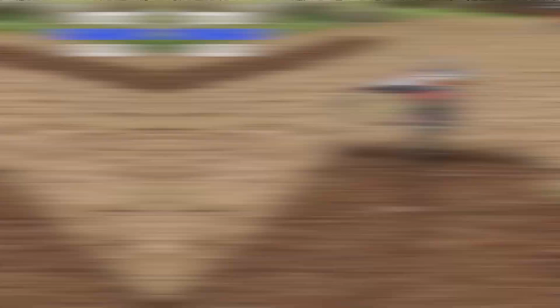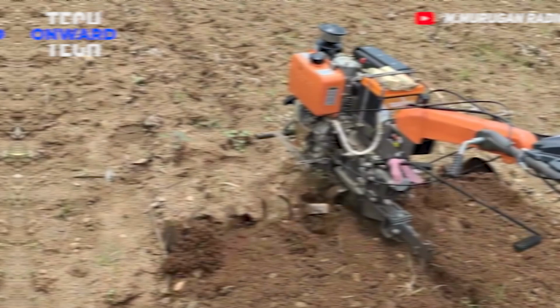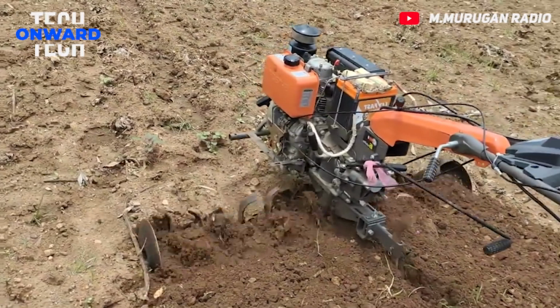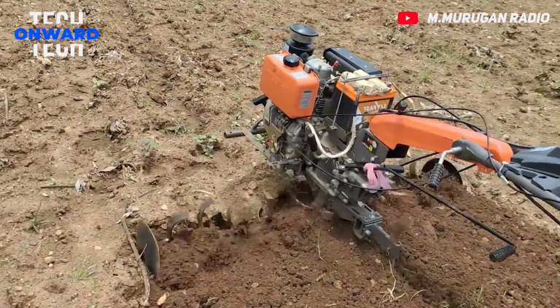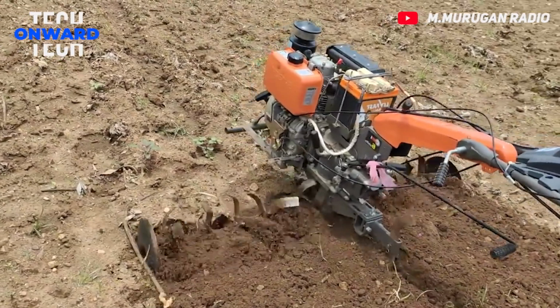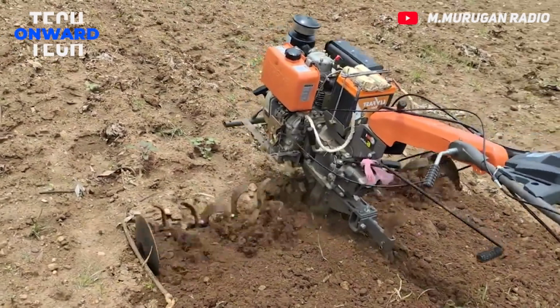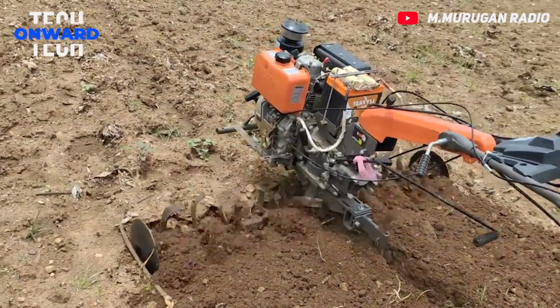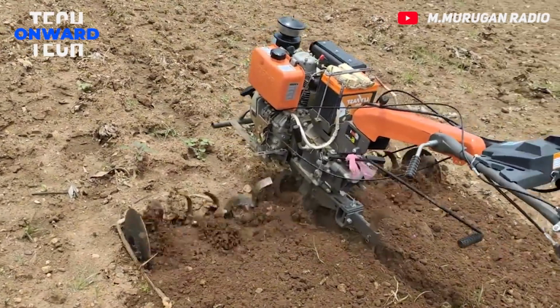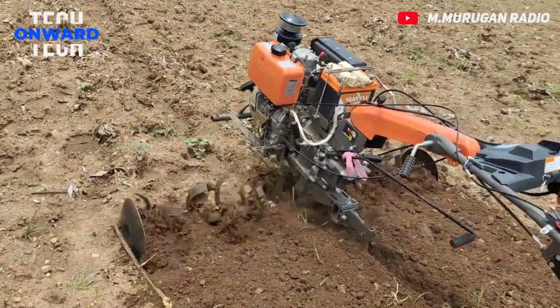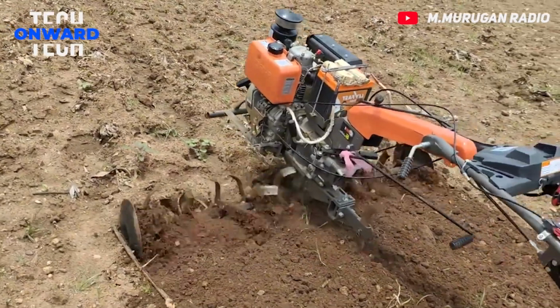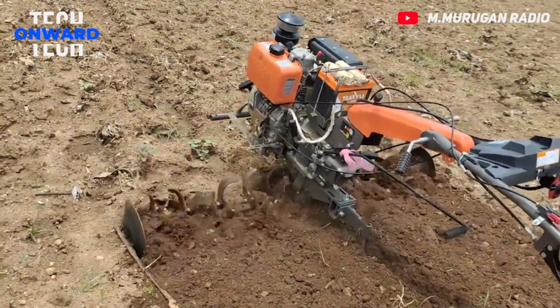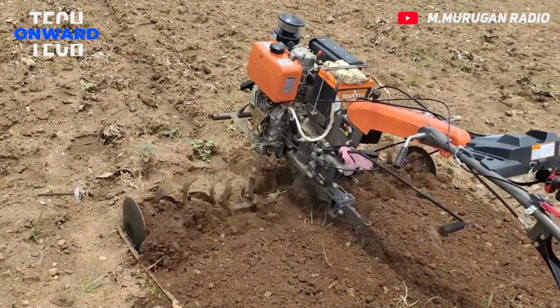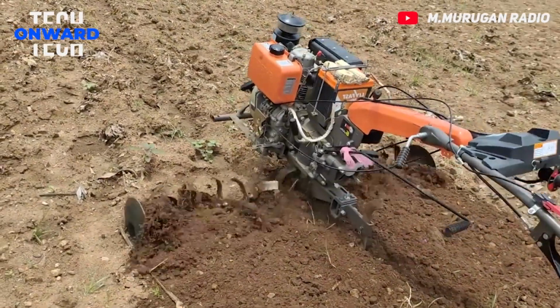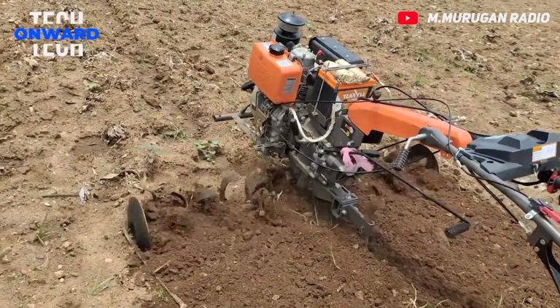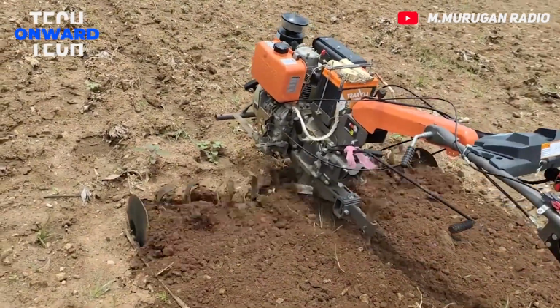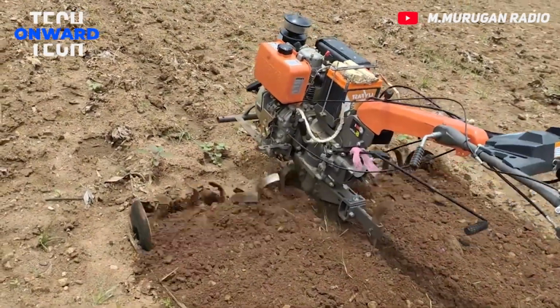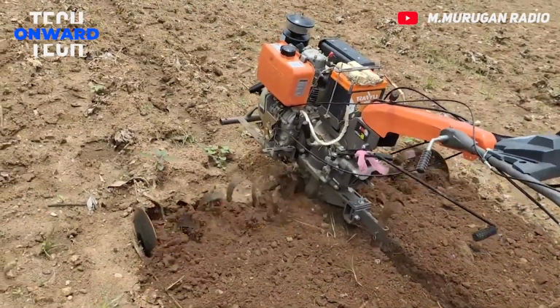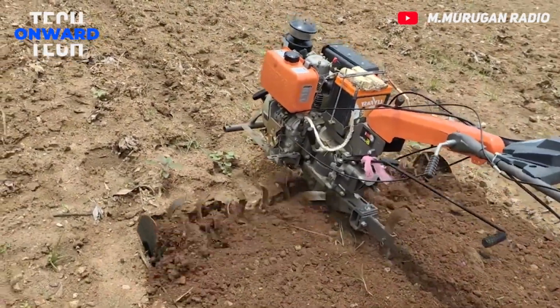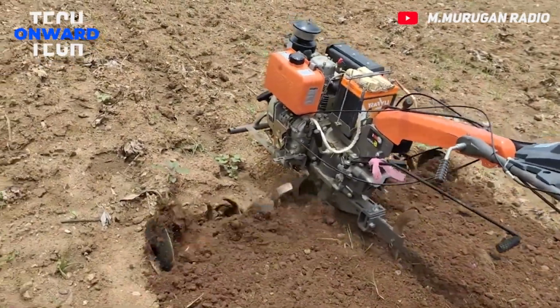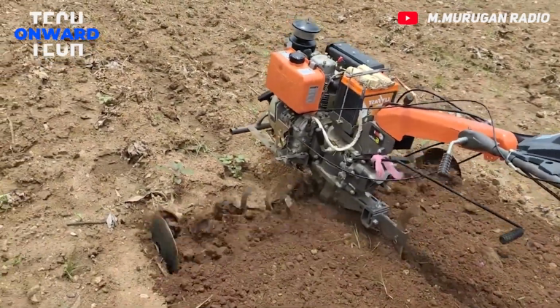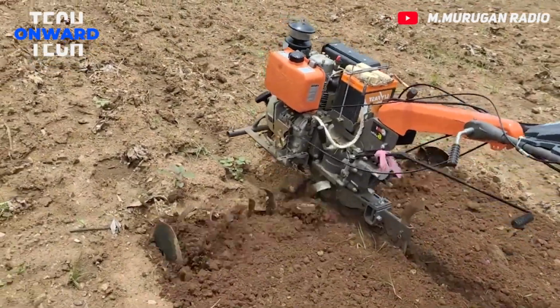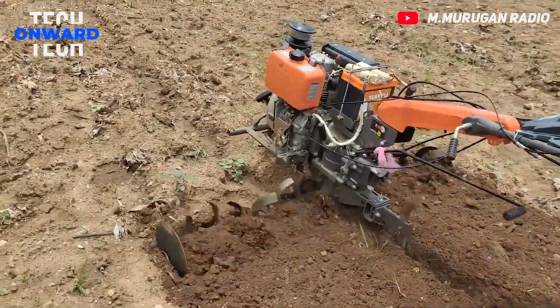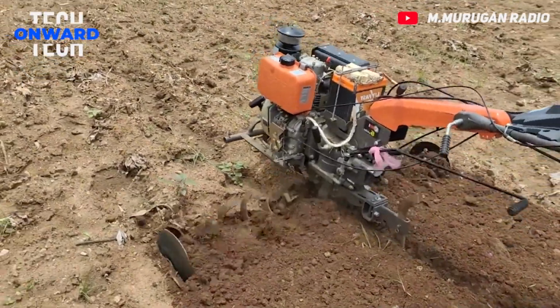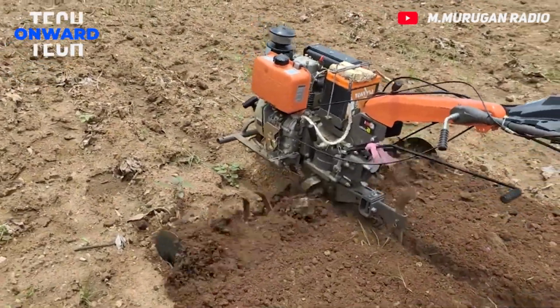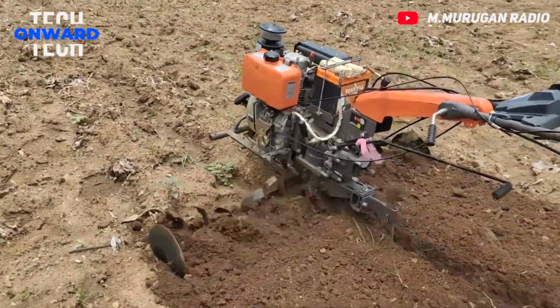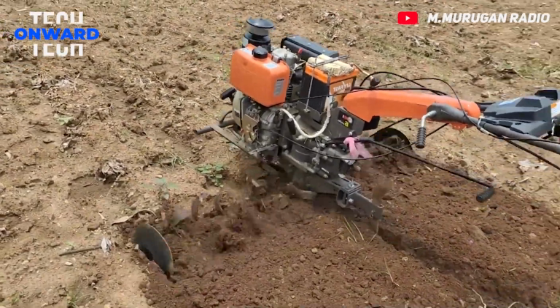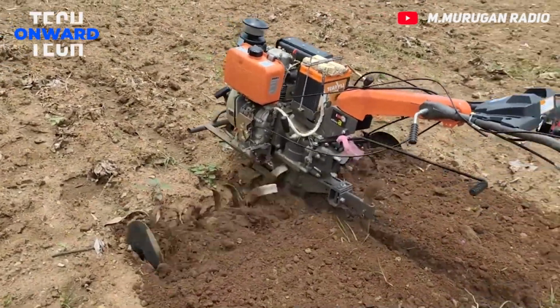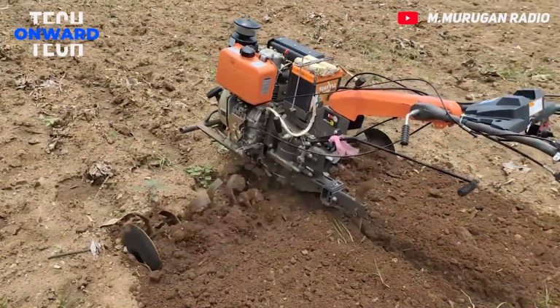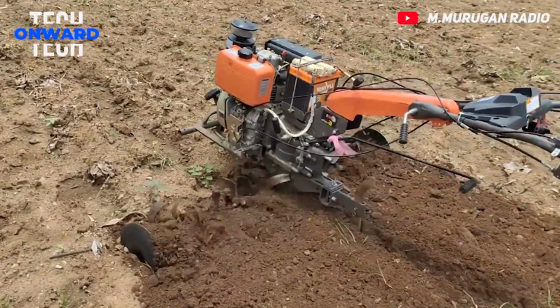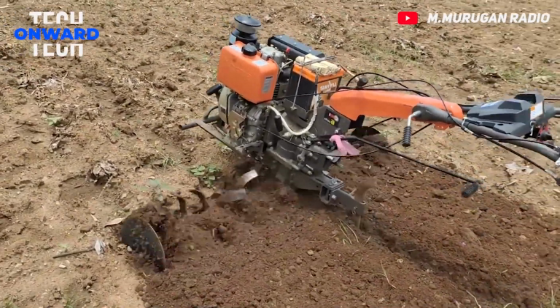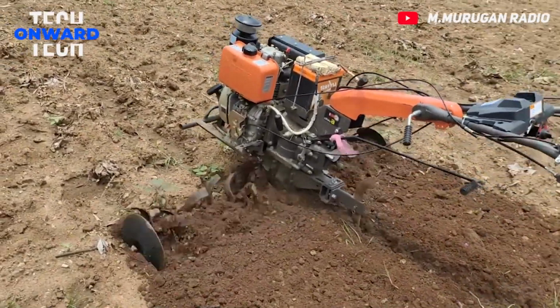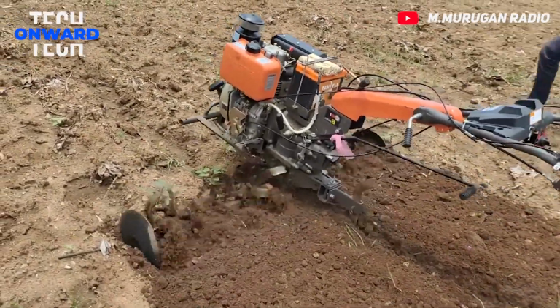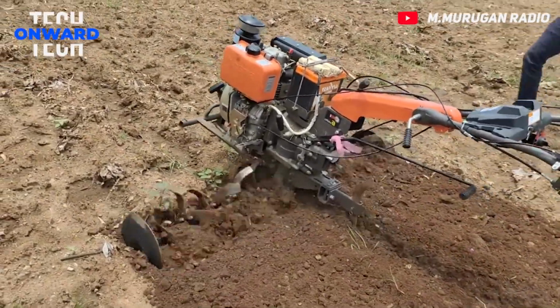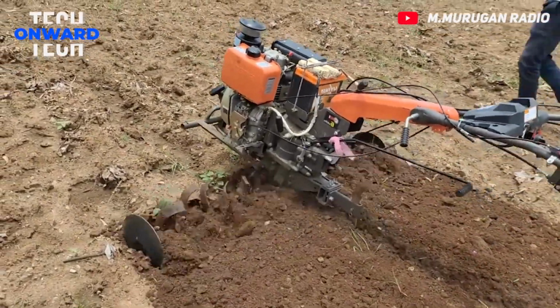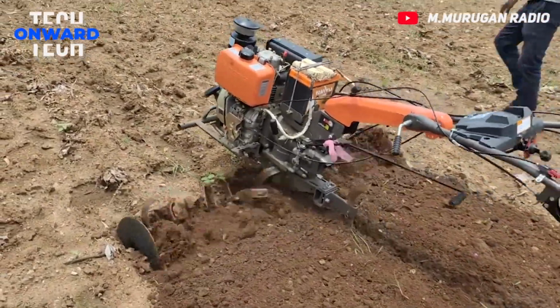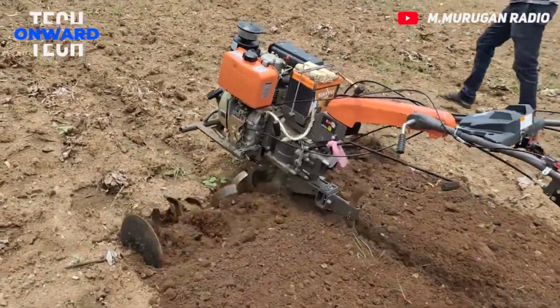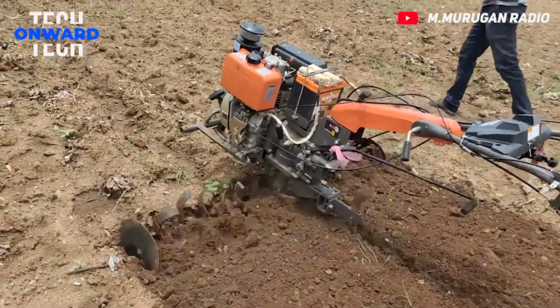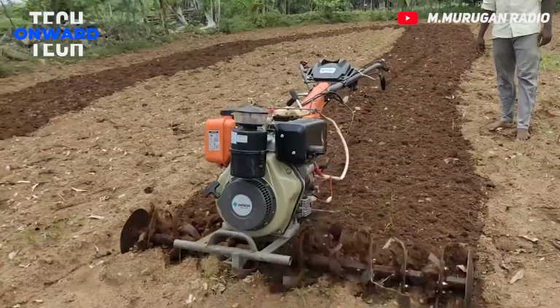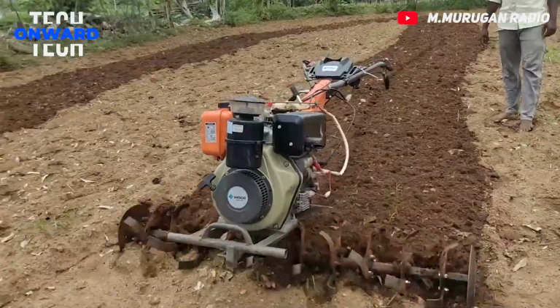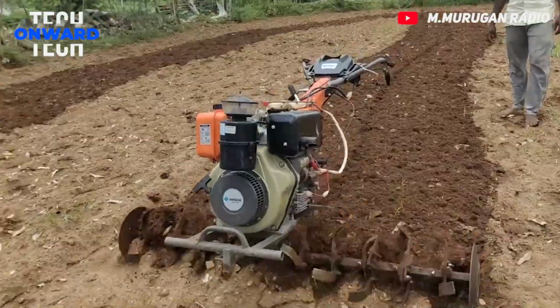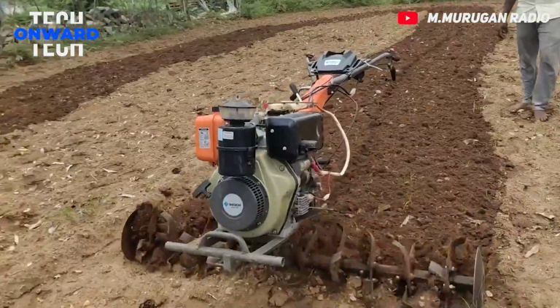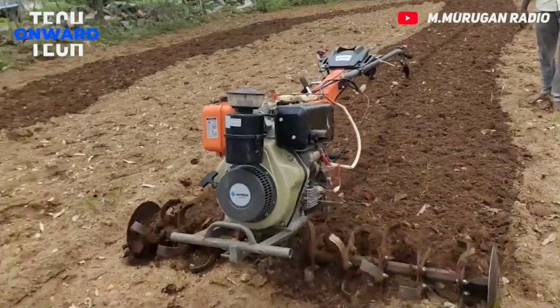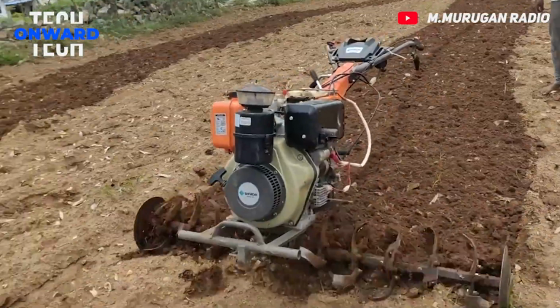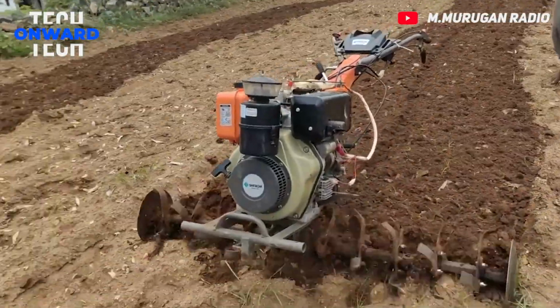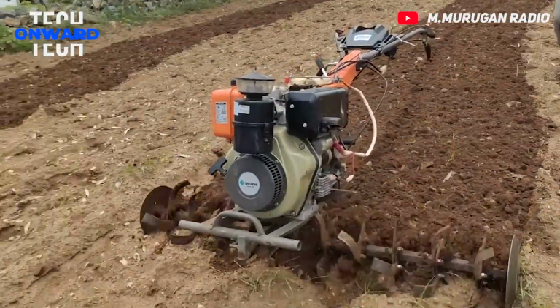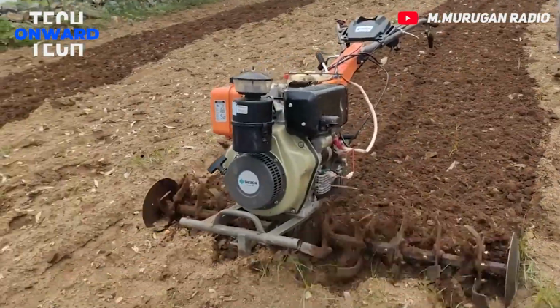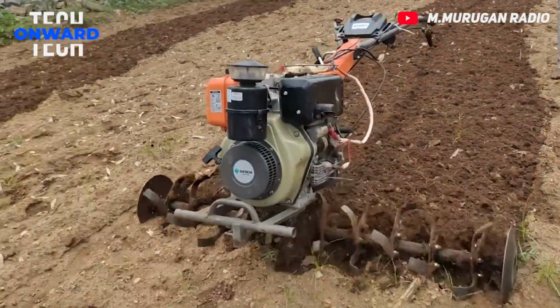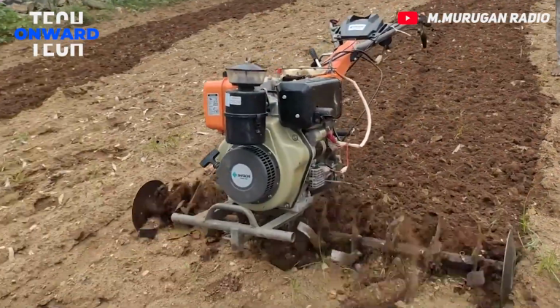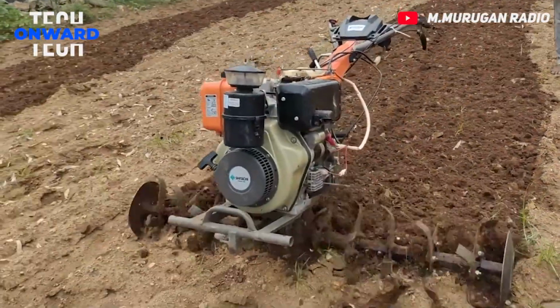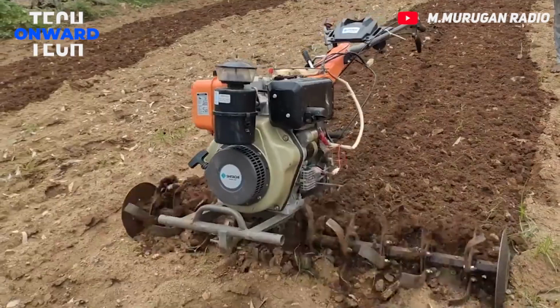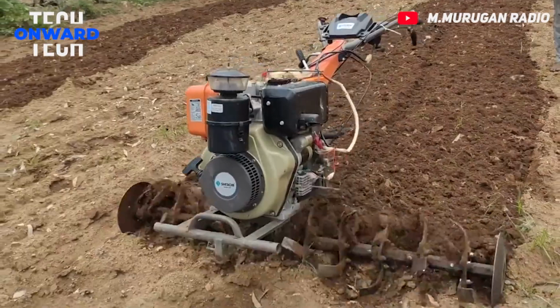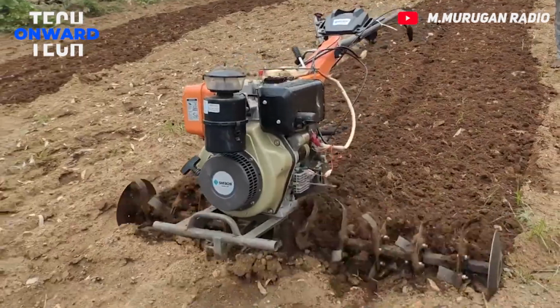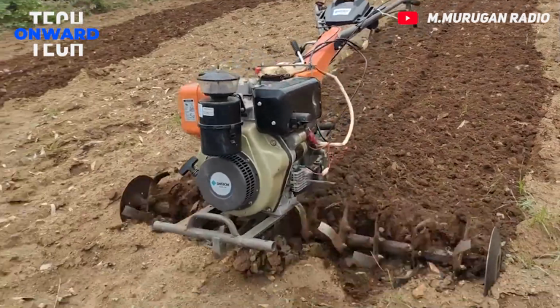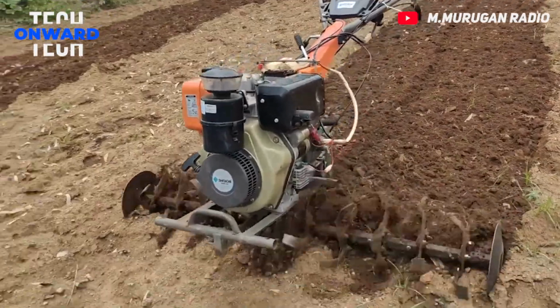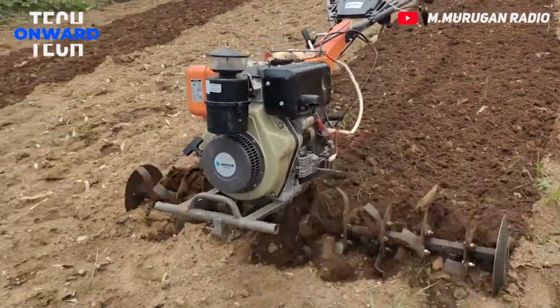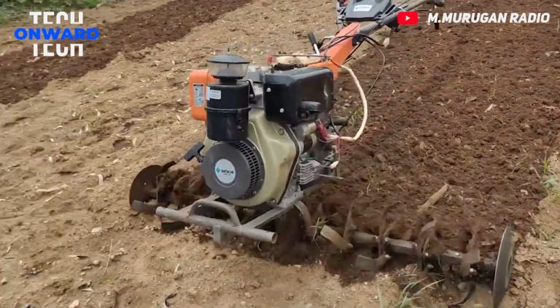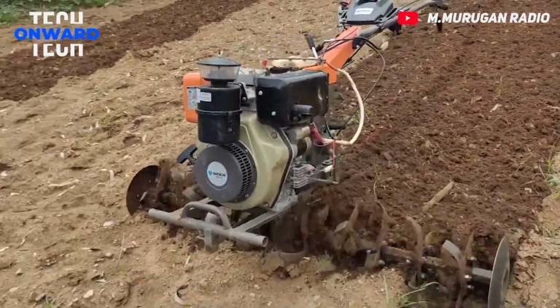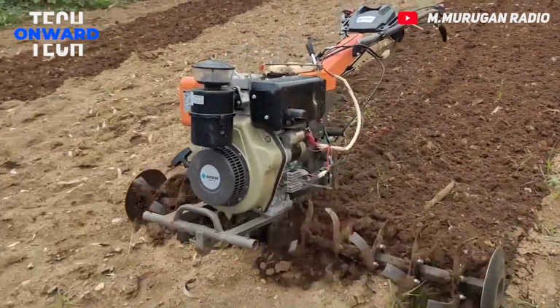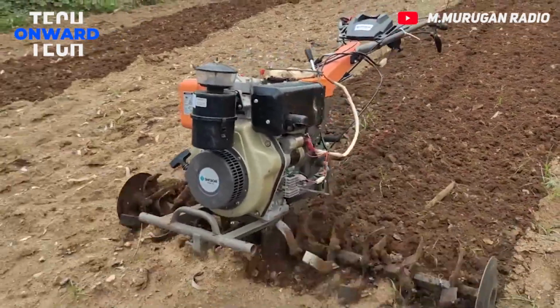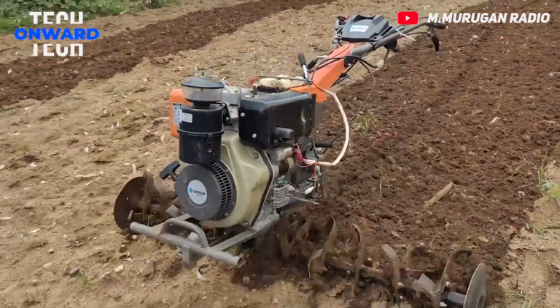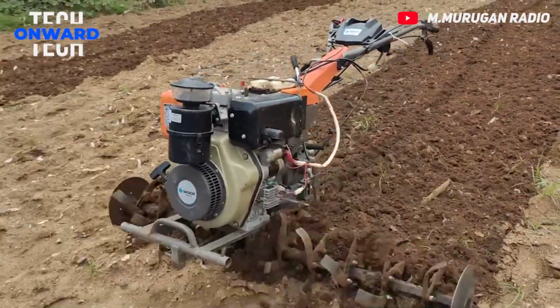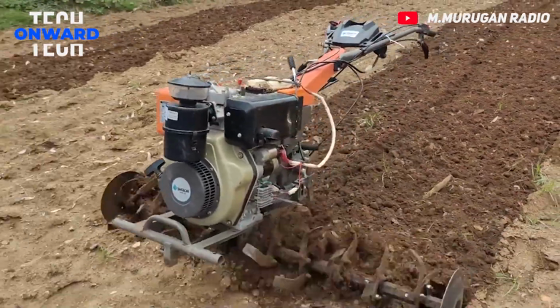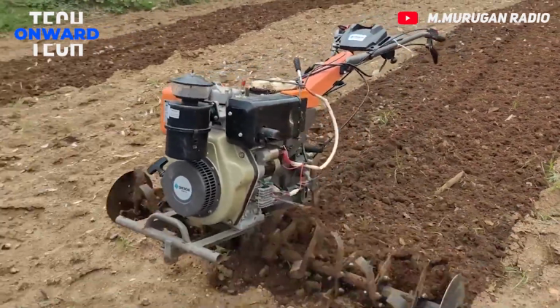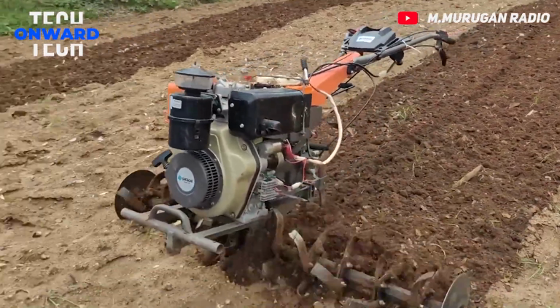This machine with a 6-horsepower diesel engine is used to prepare the soil for planting. It can work on its own on the same route.